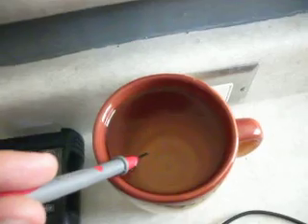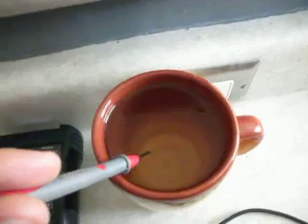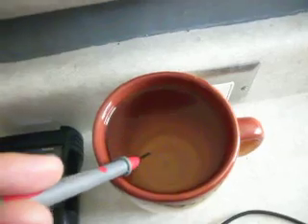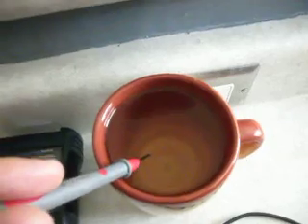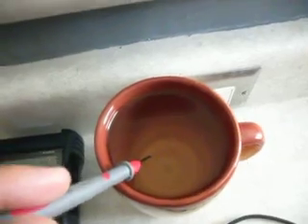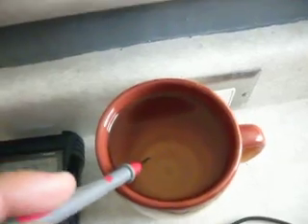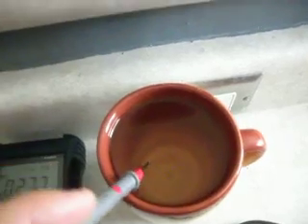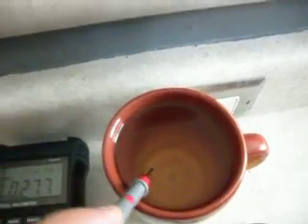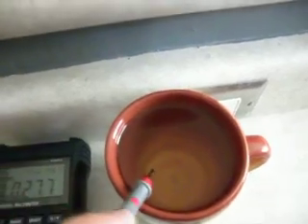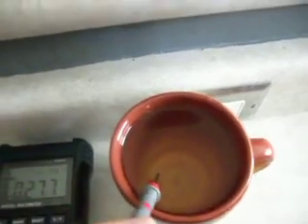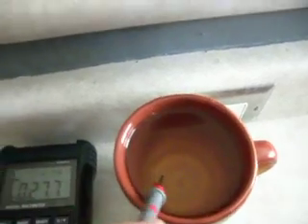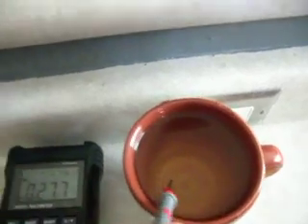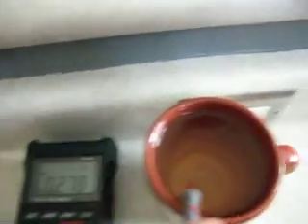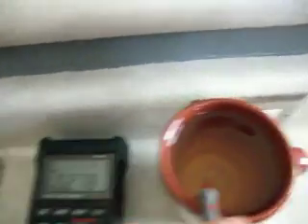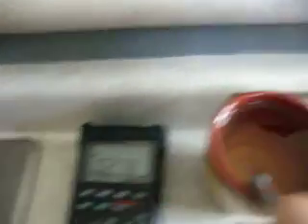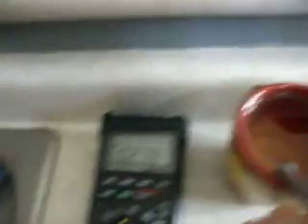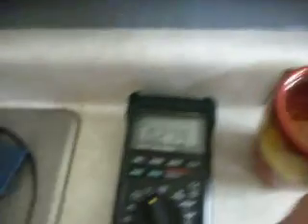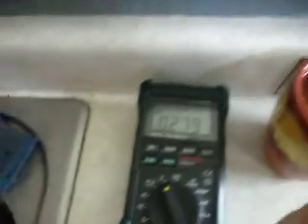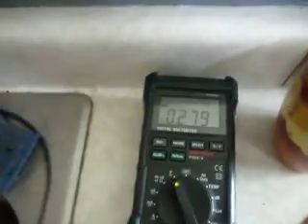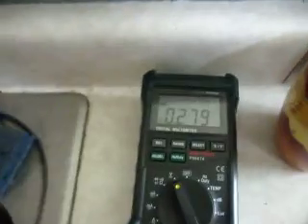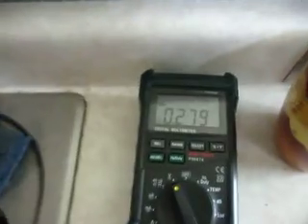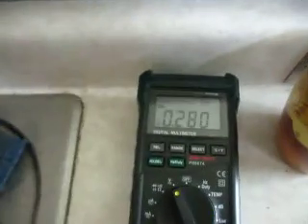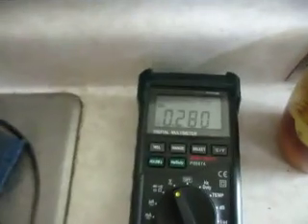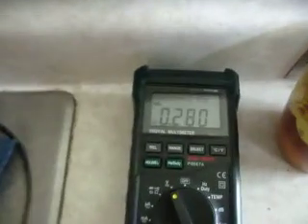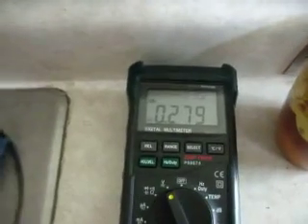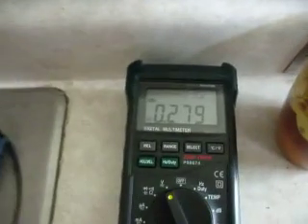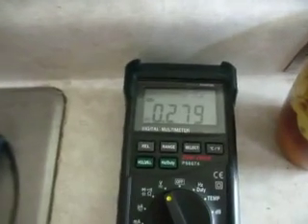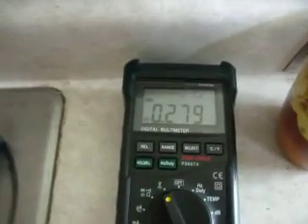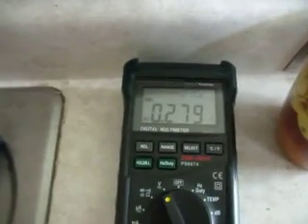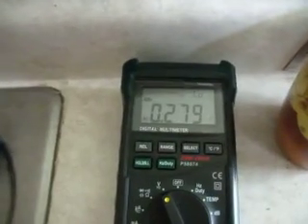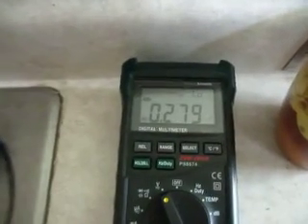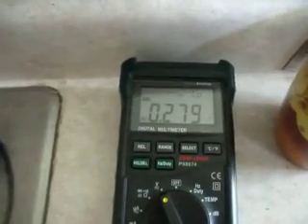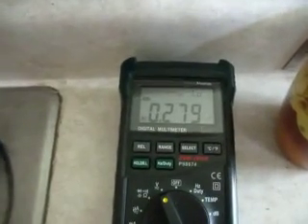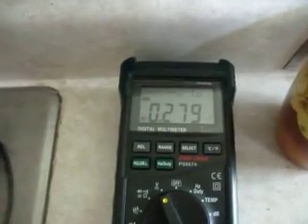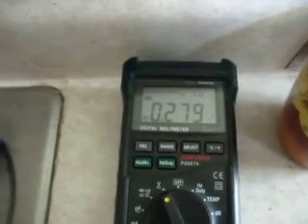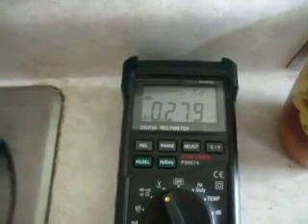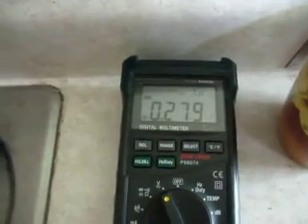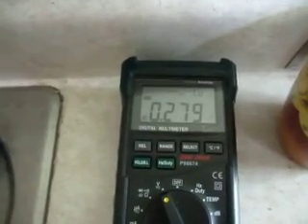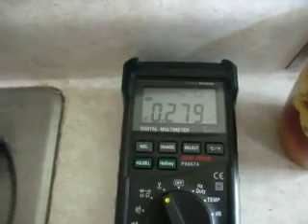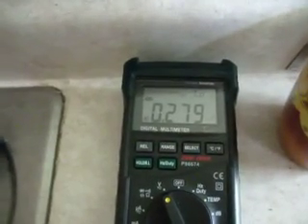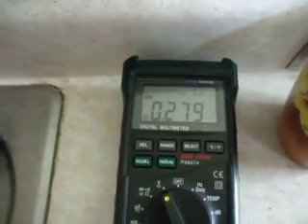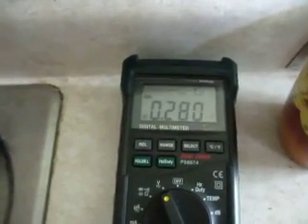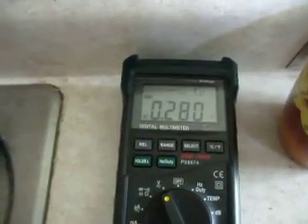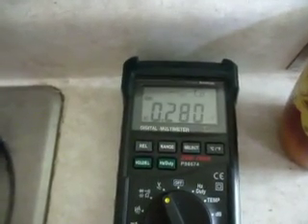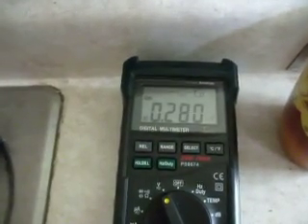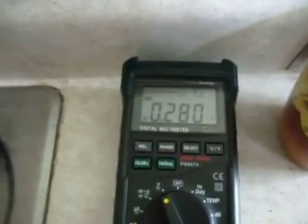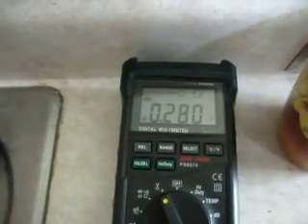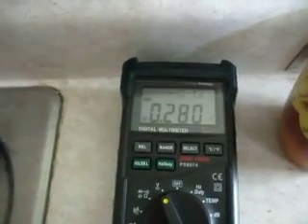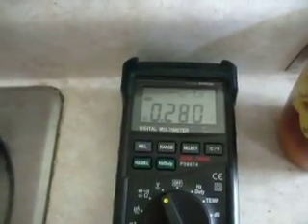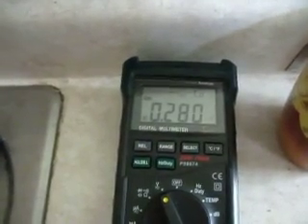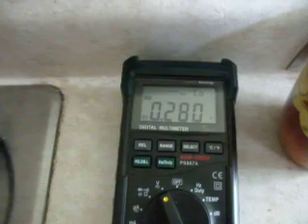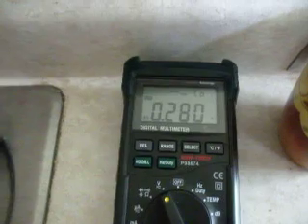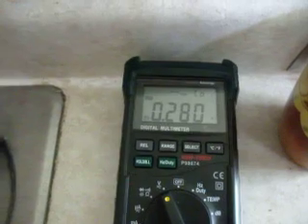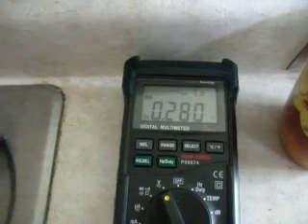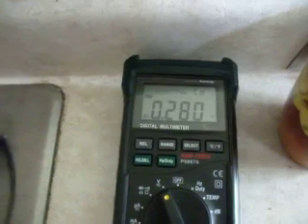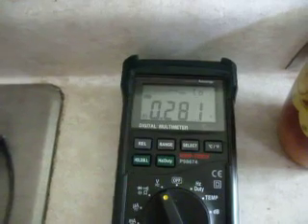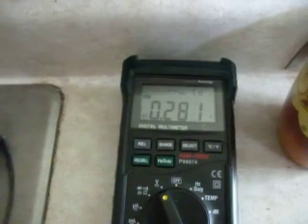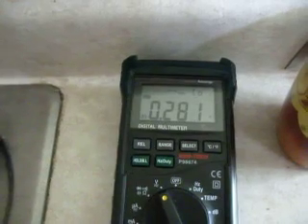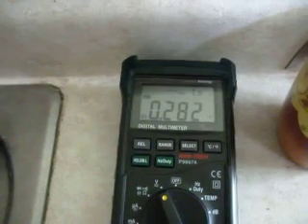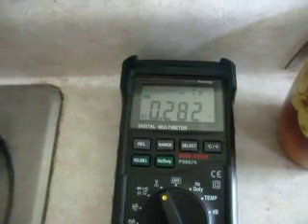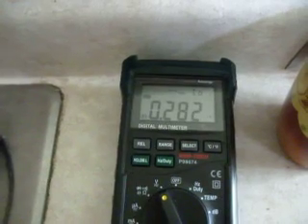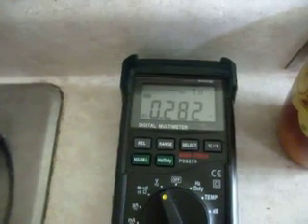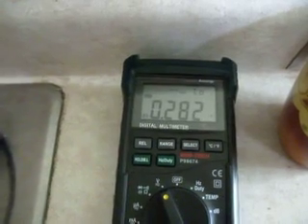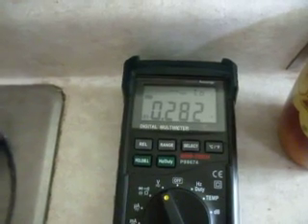So we put our probe in and it's jumped up by about 100 millivolts, so we're reading 280 millivolts.